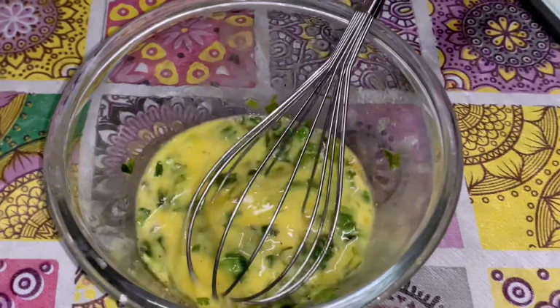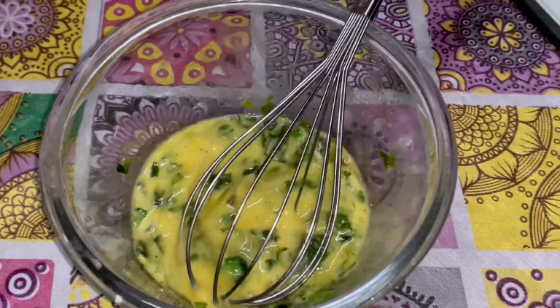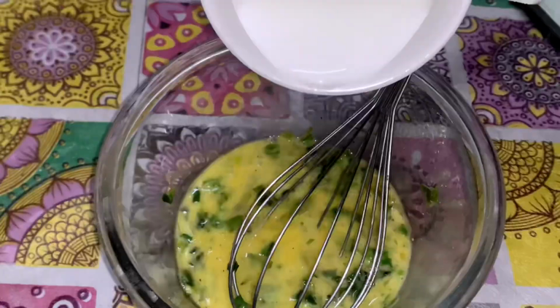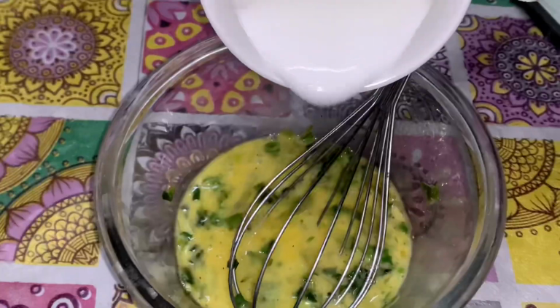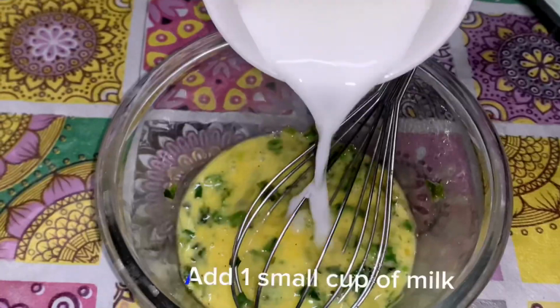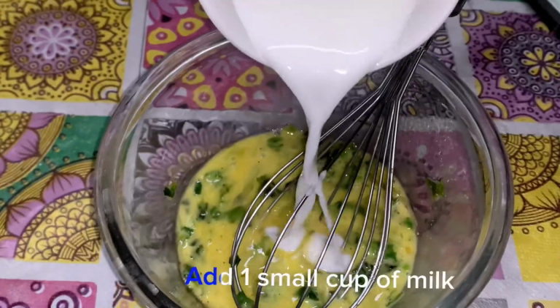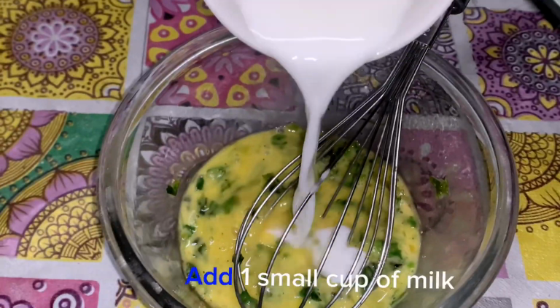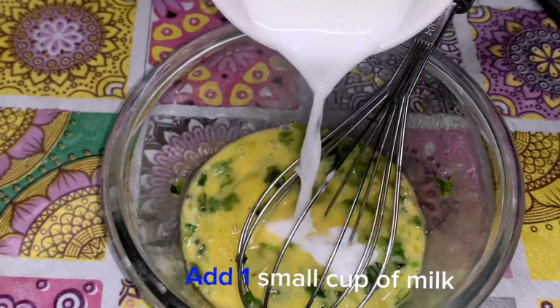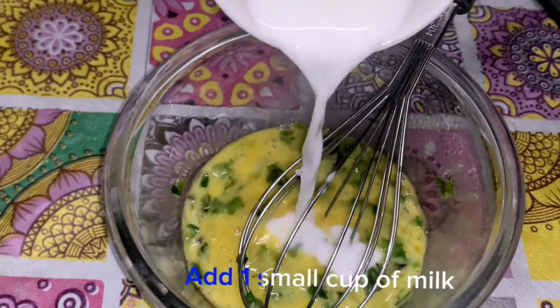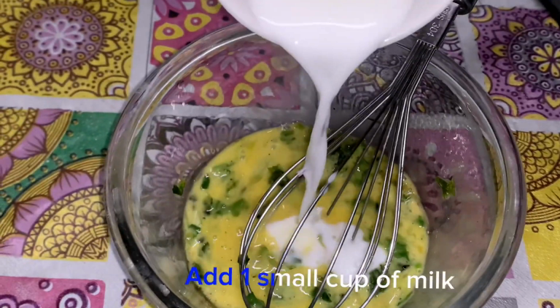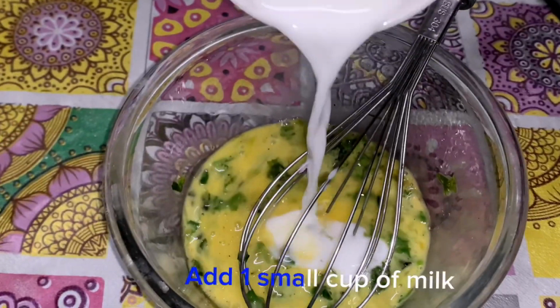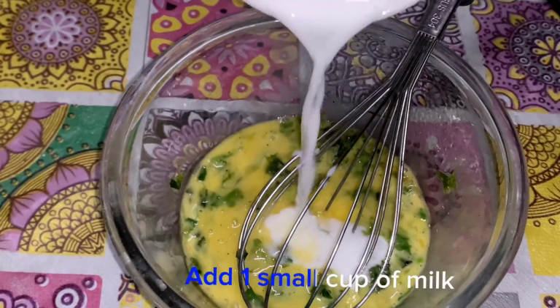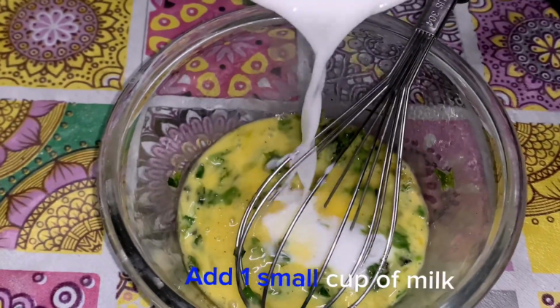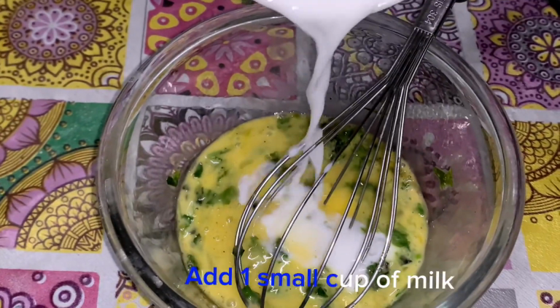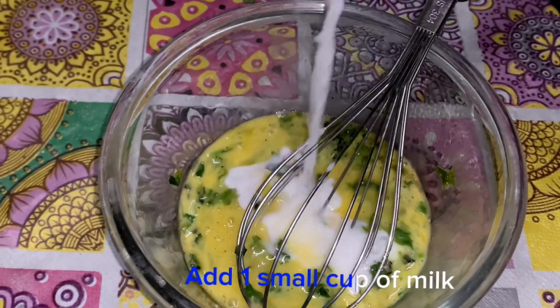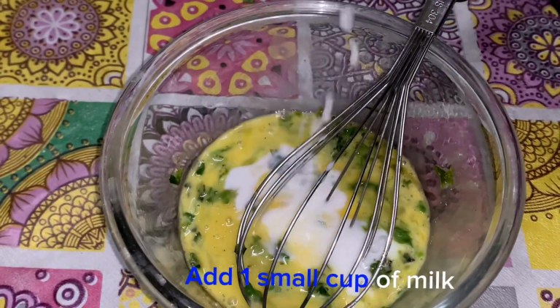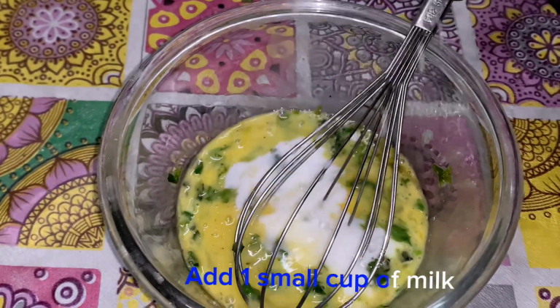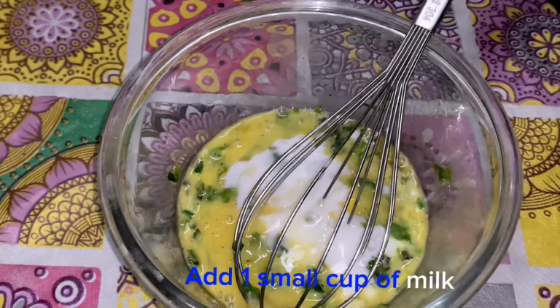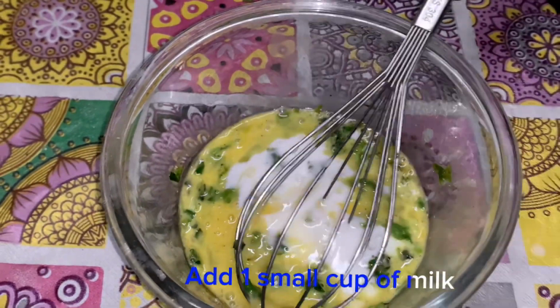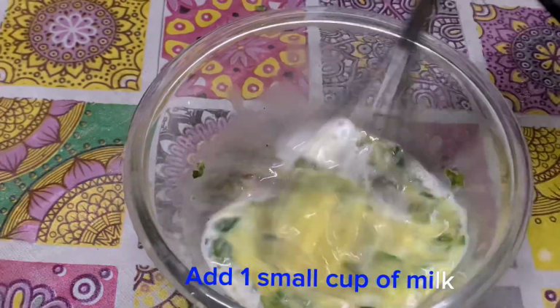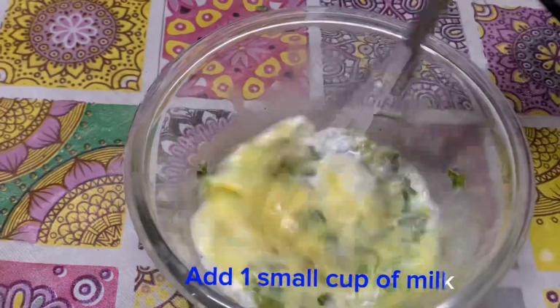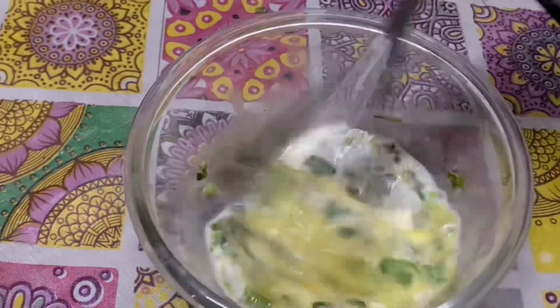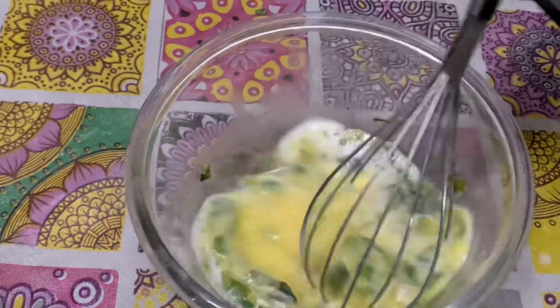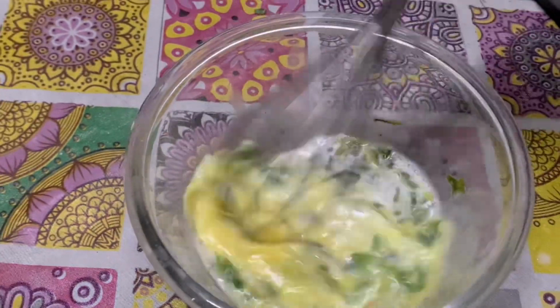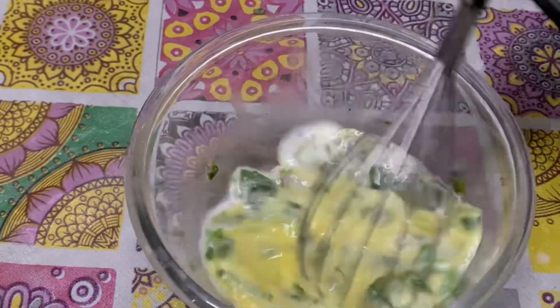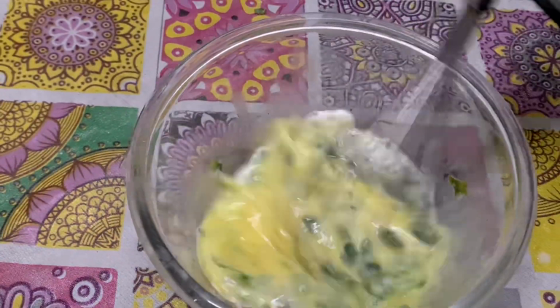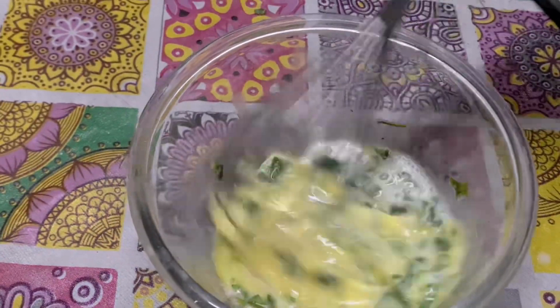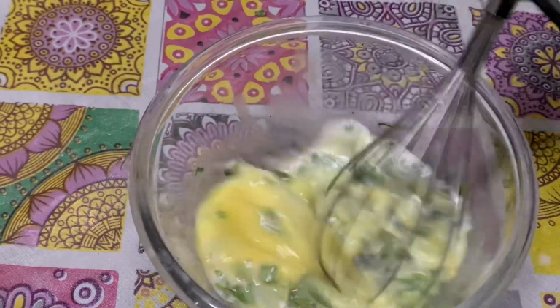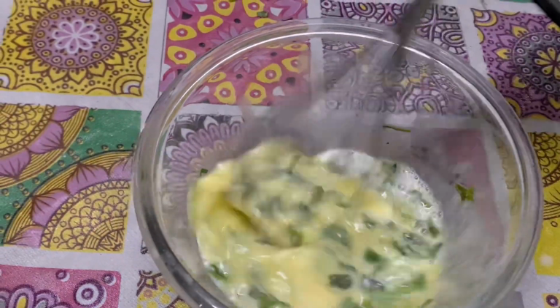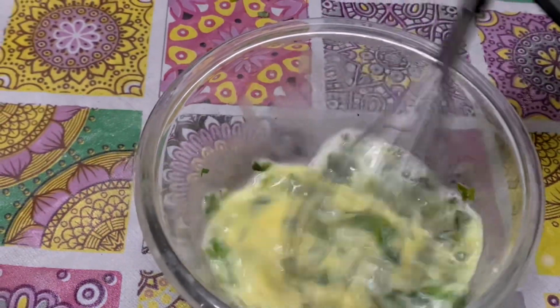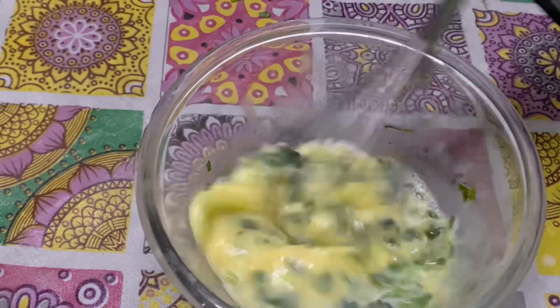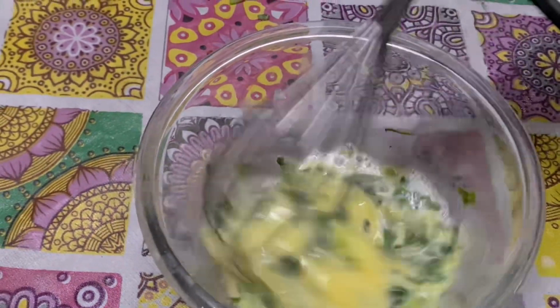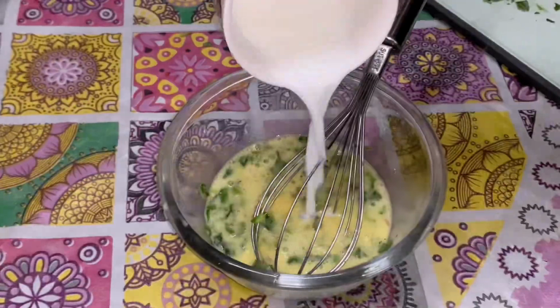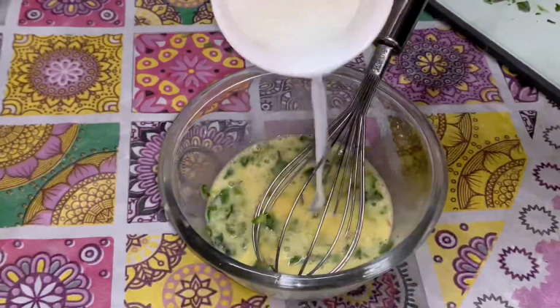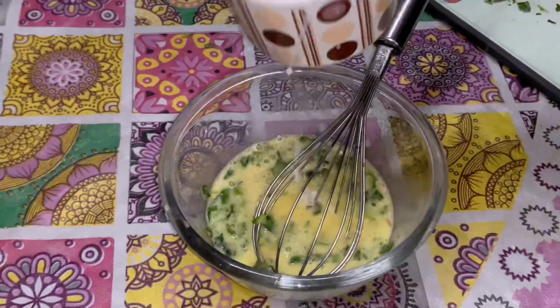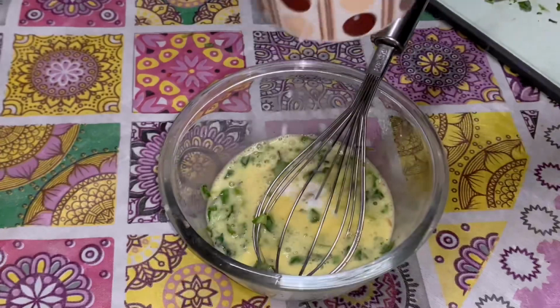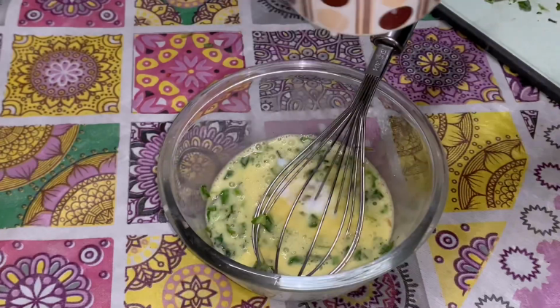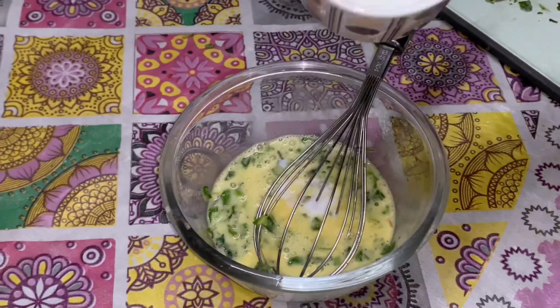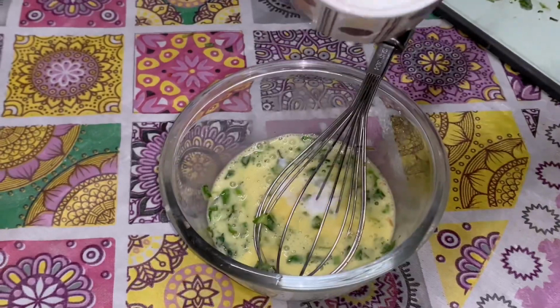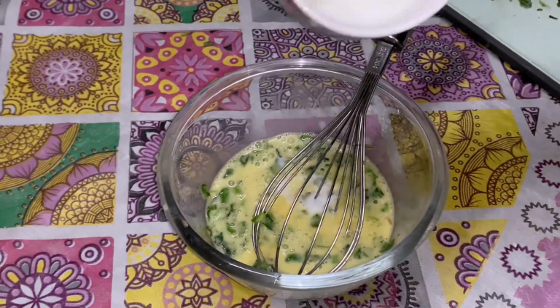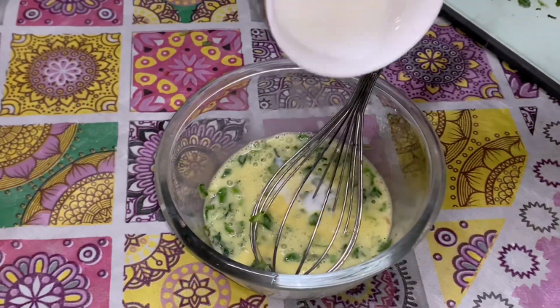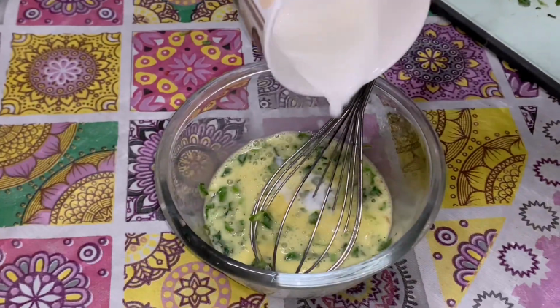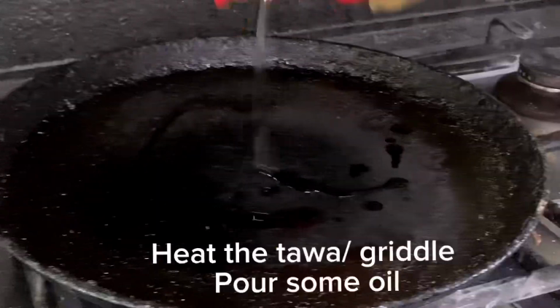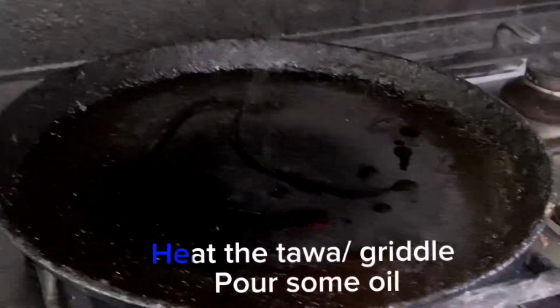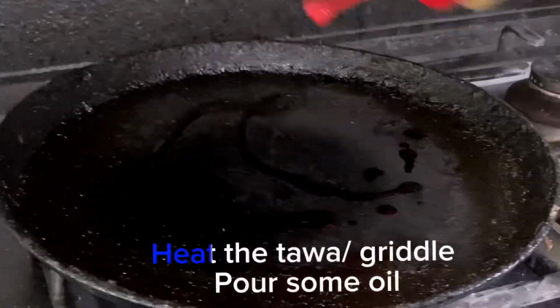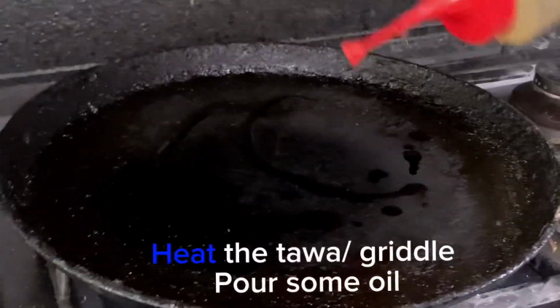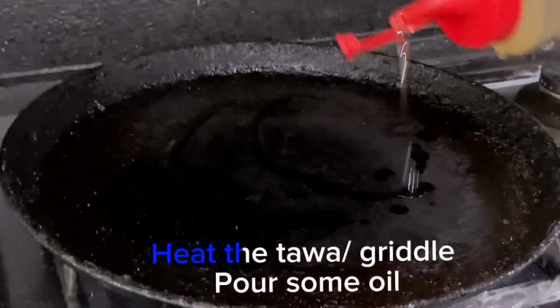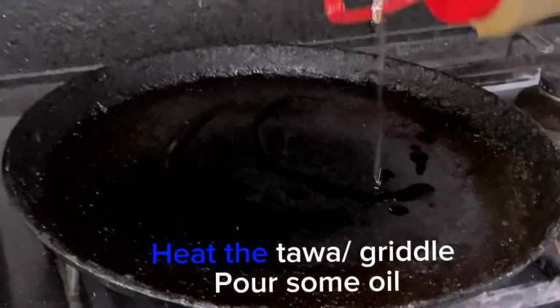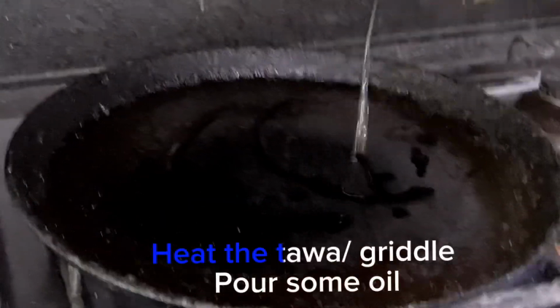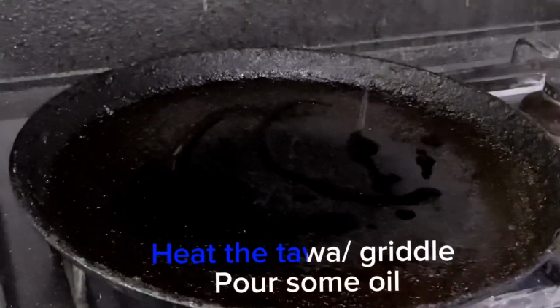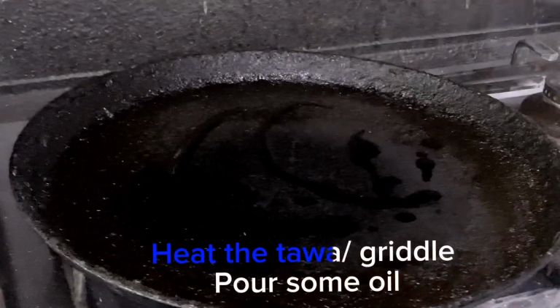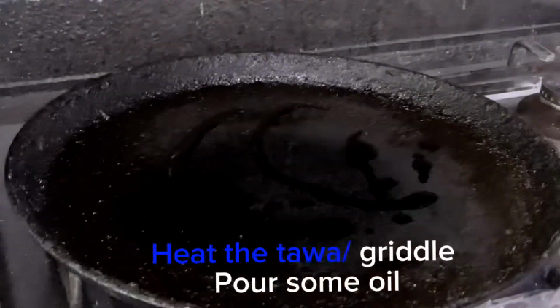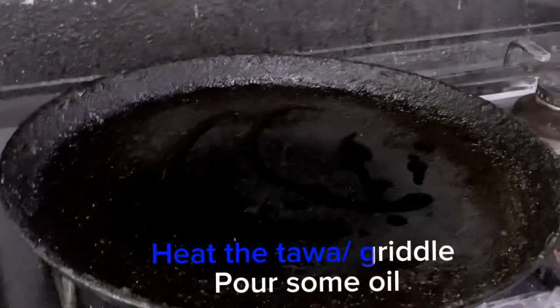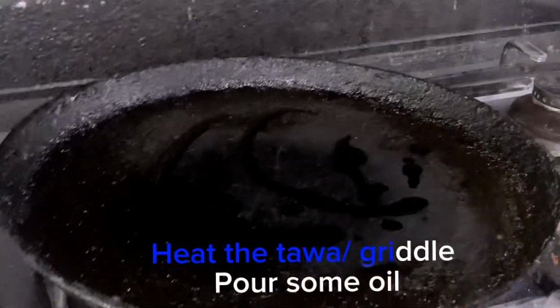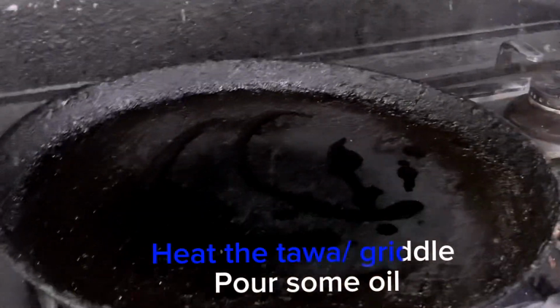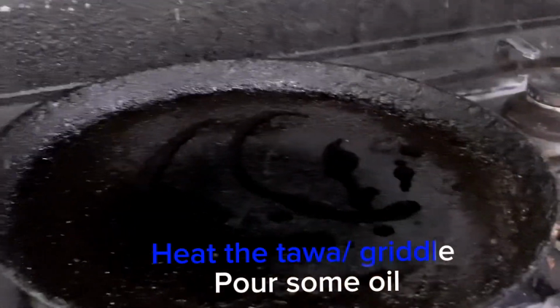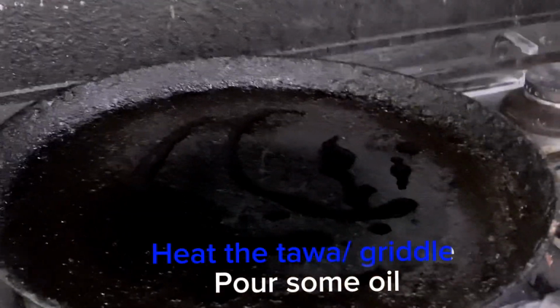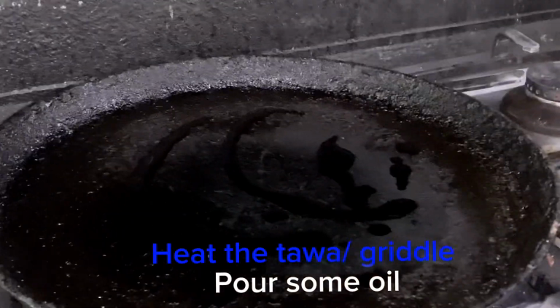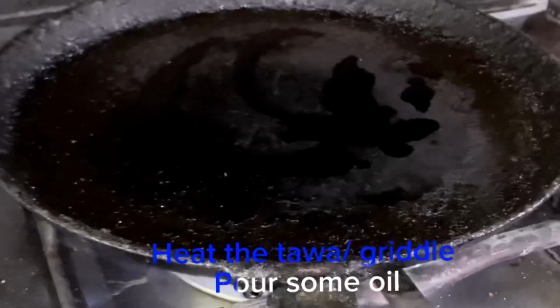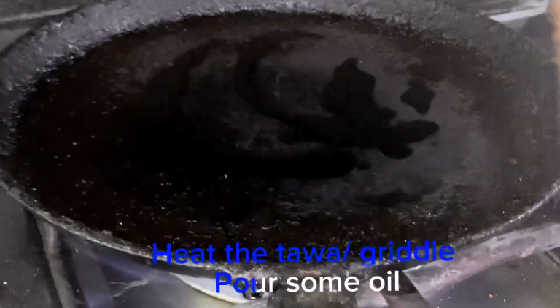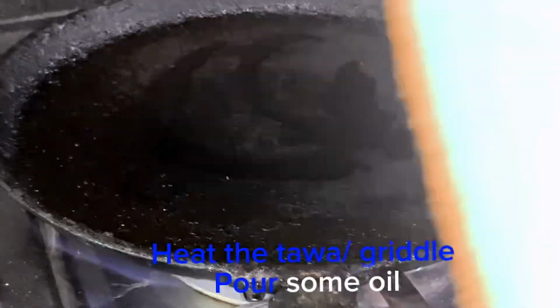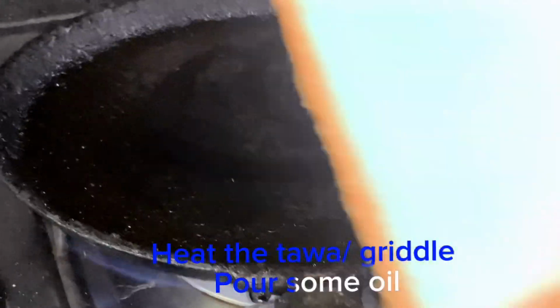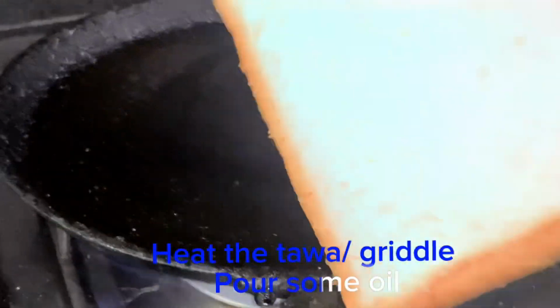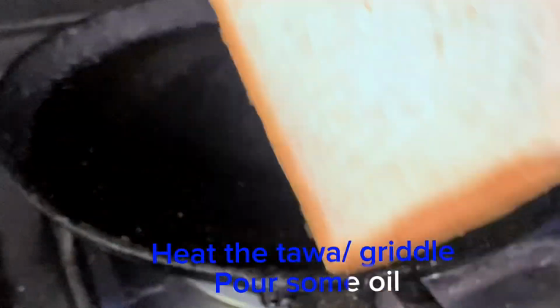Mix it well. Add one small cup of milk. Heat the tawa griddle and pour some oil.